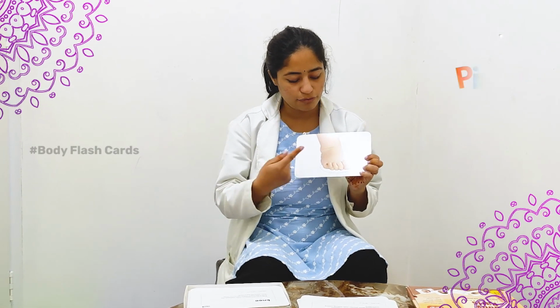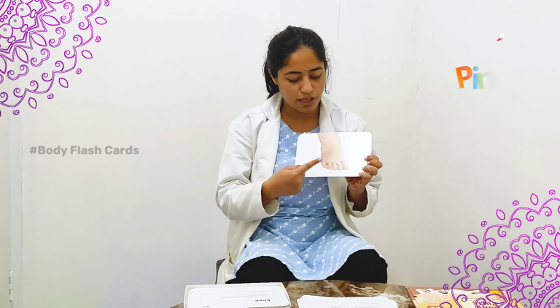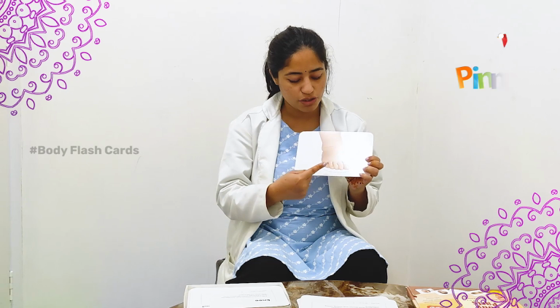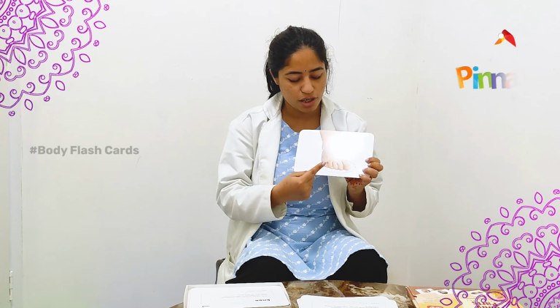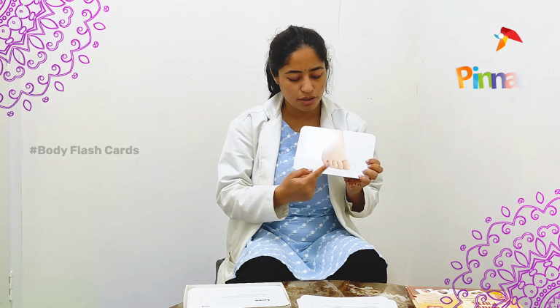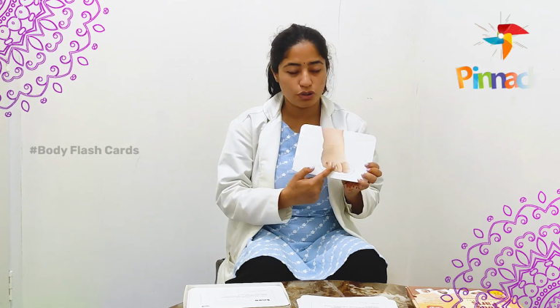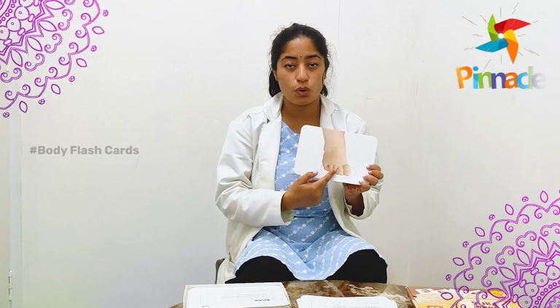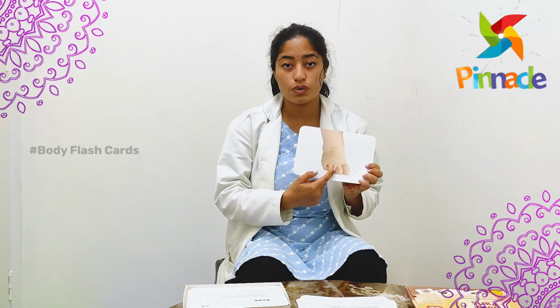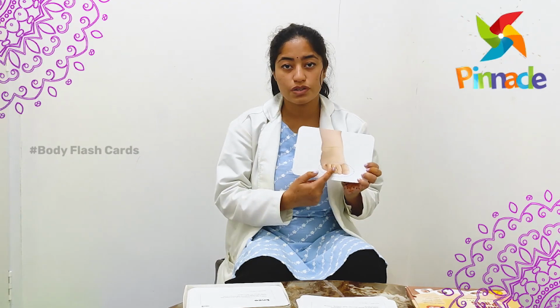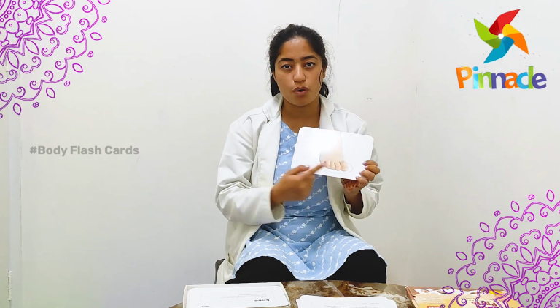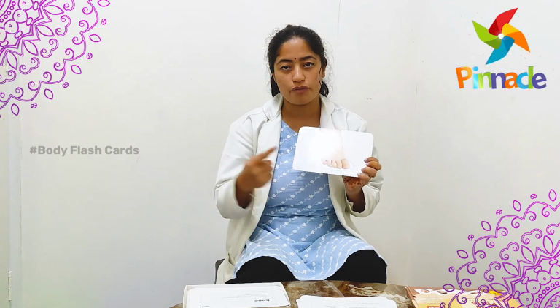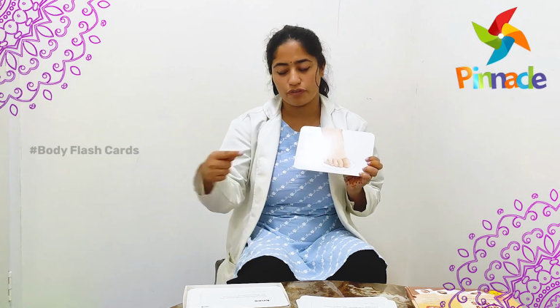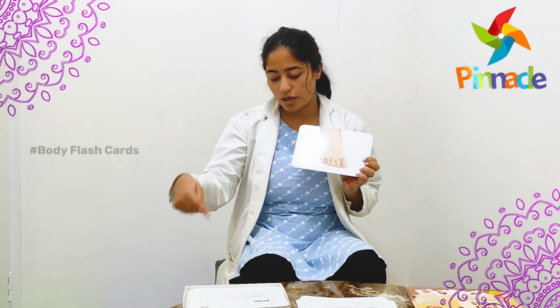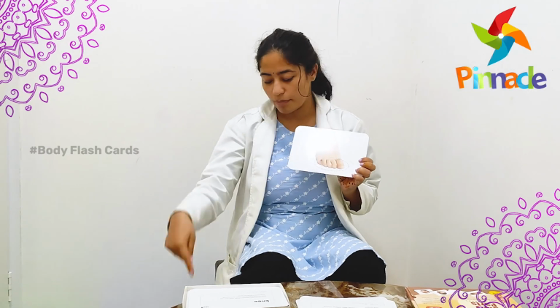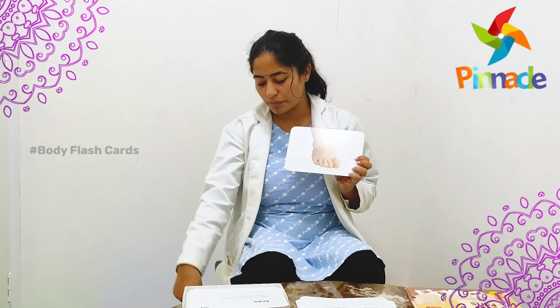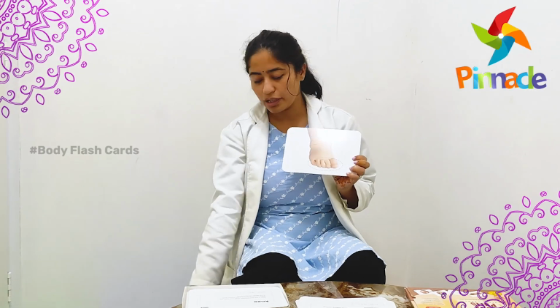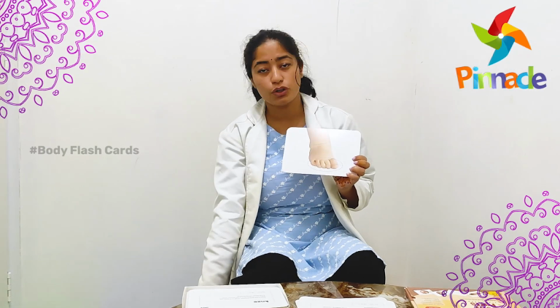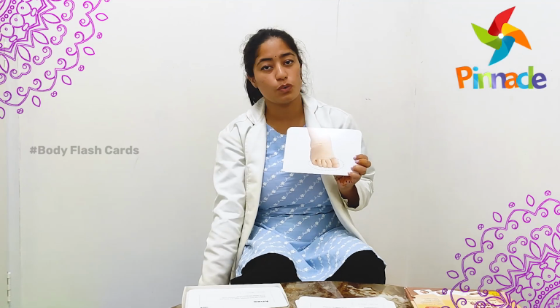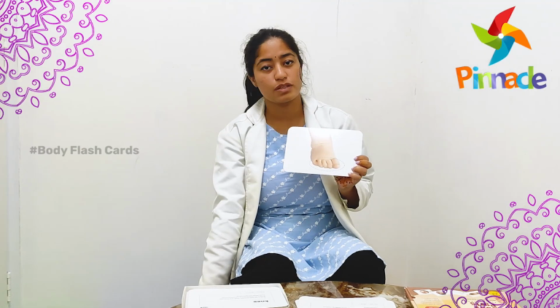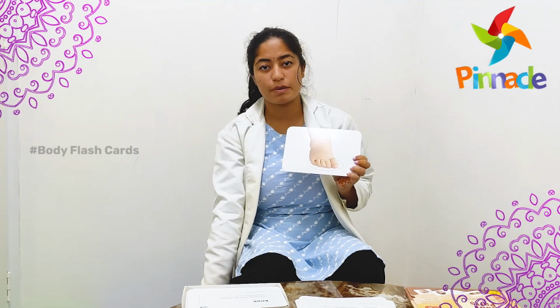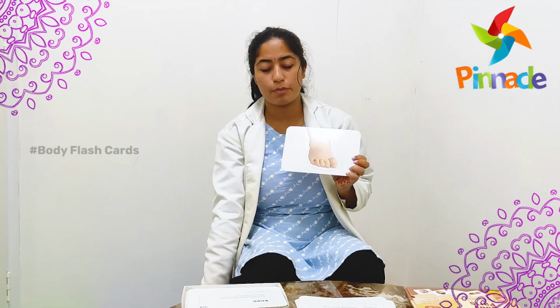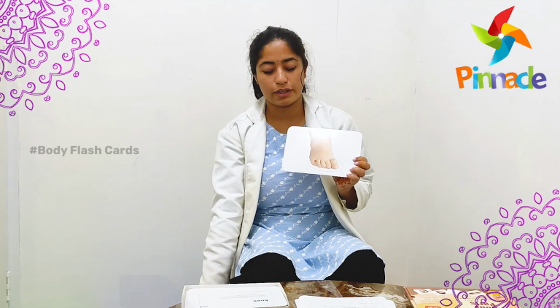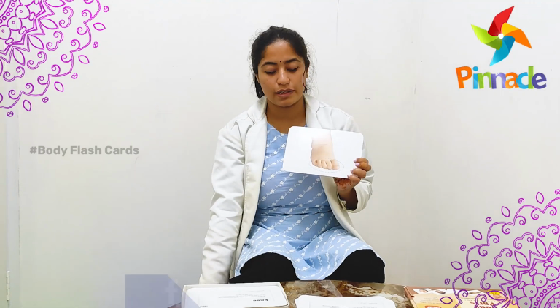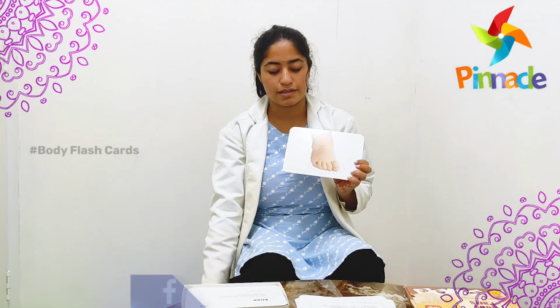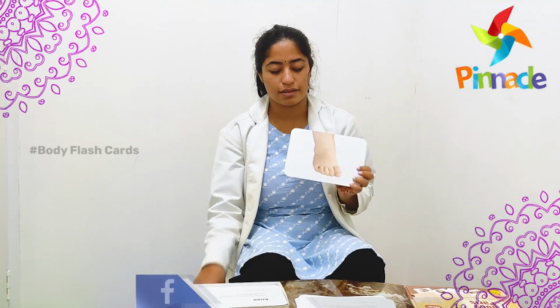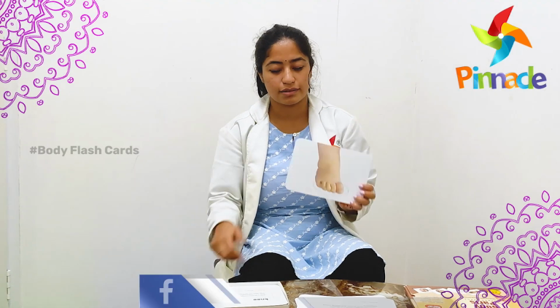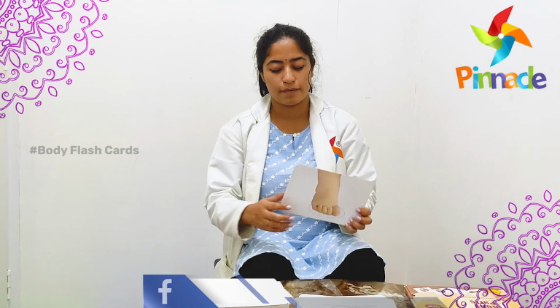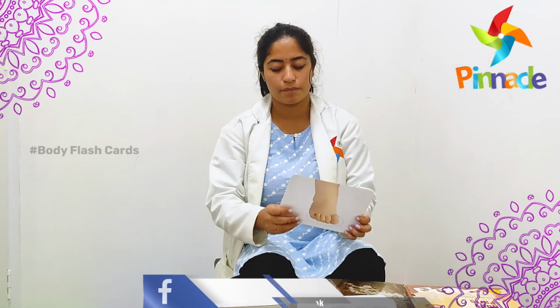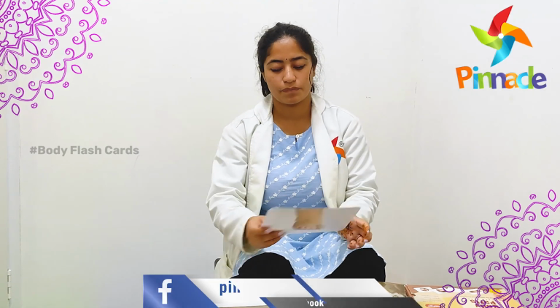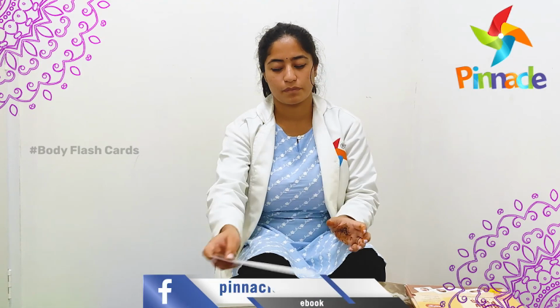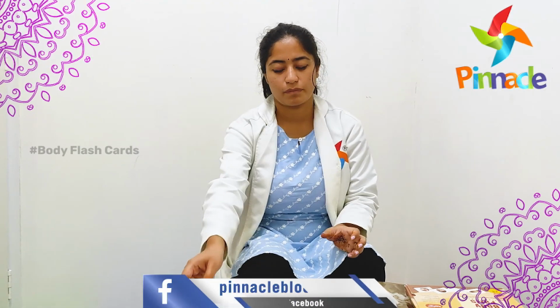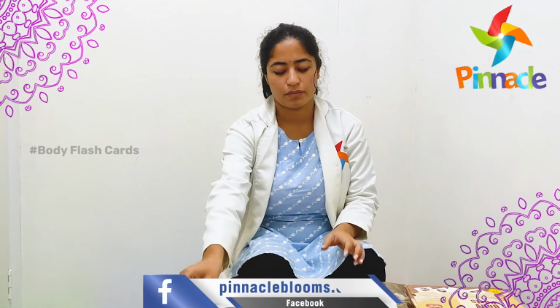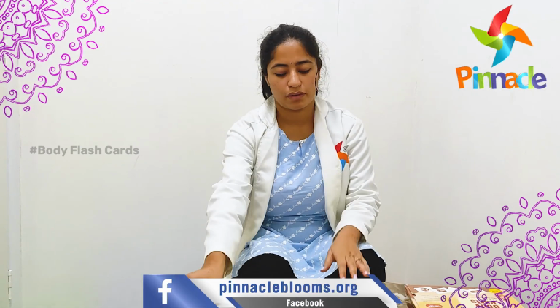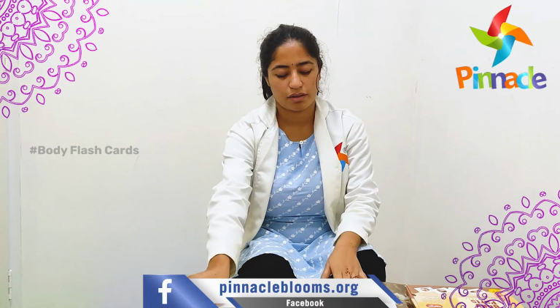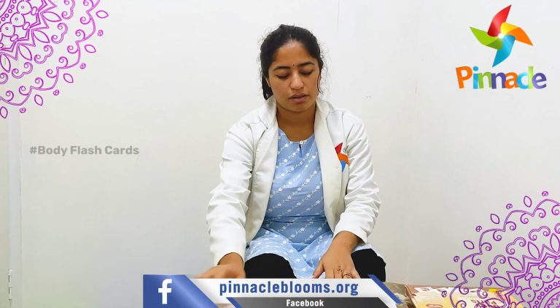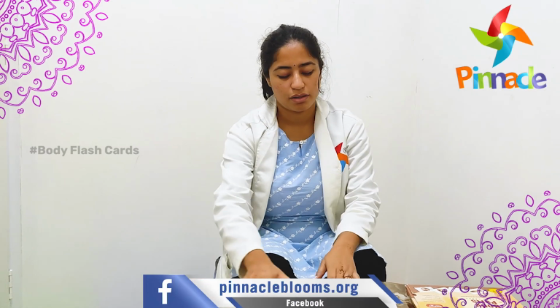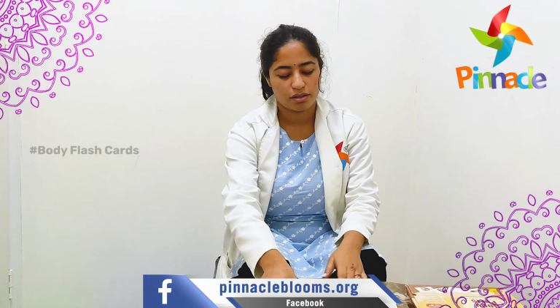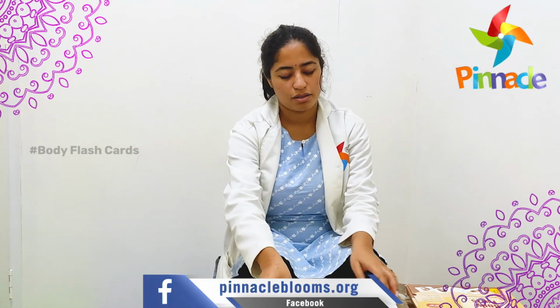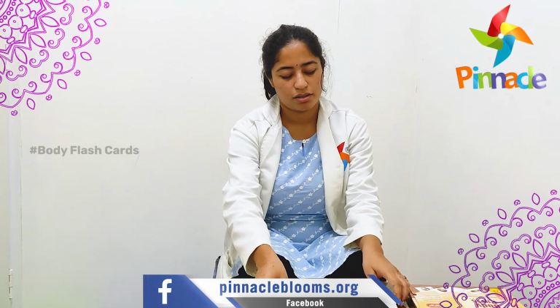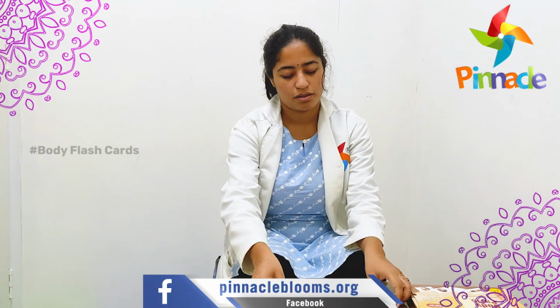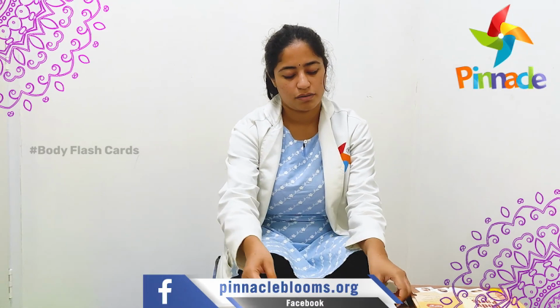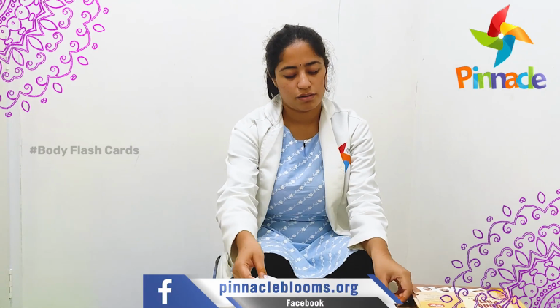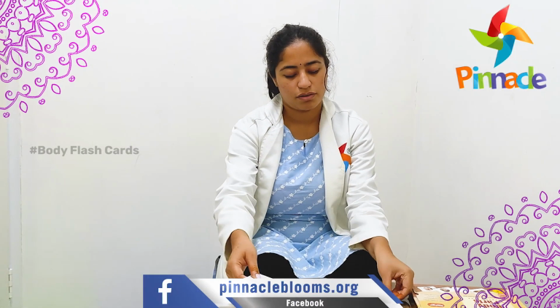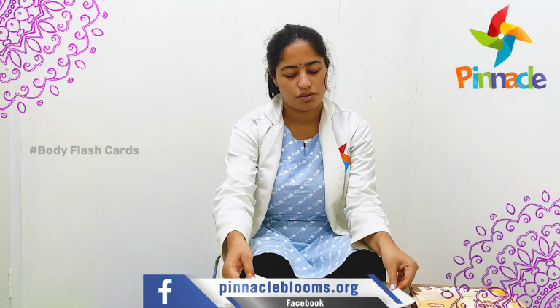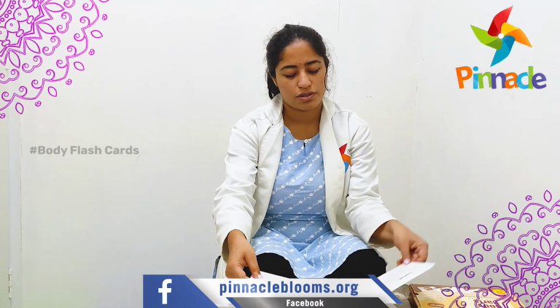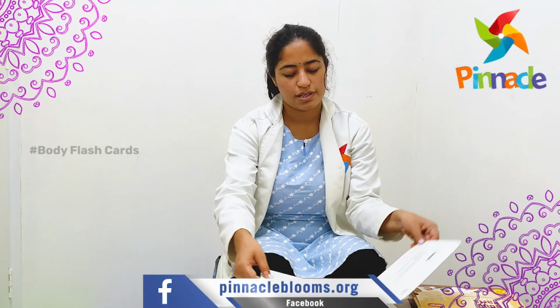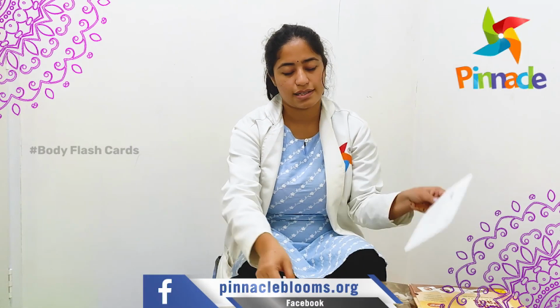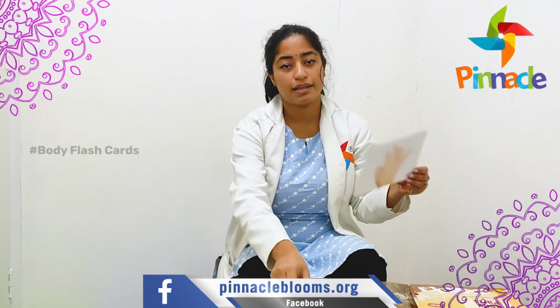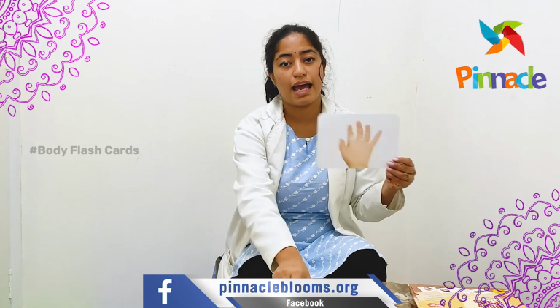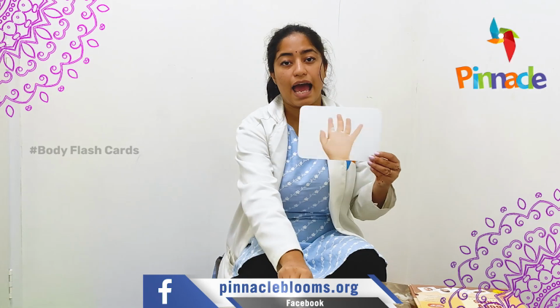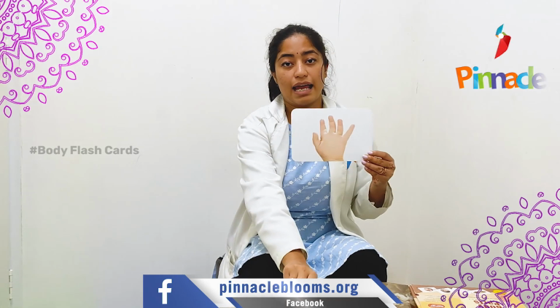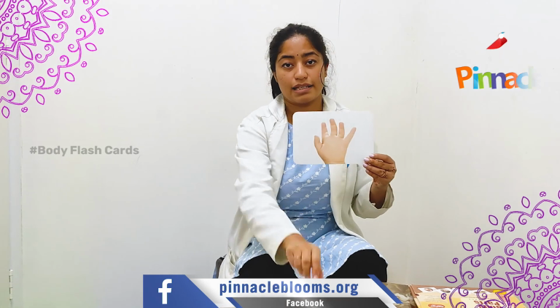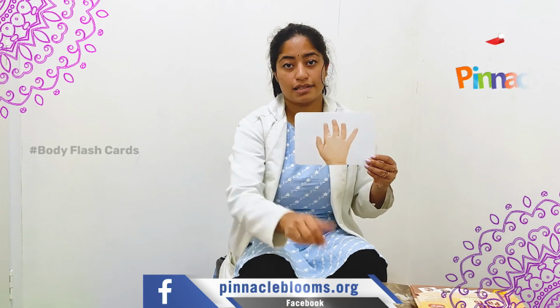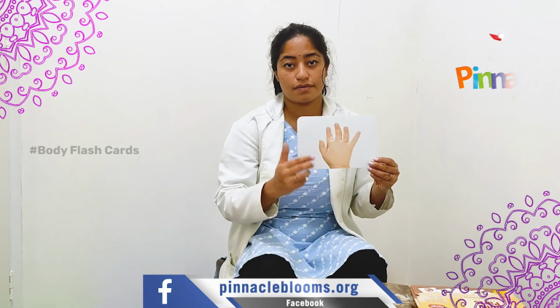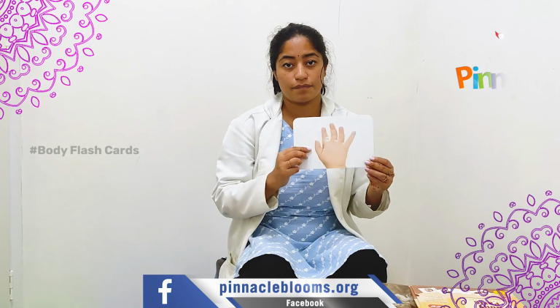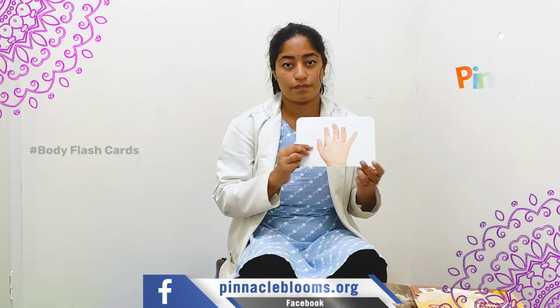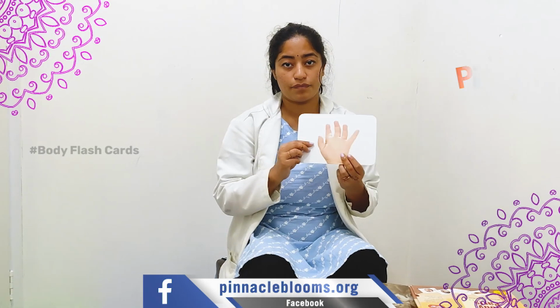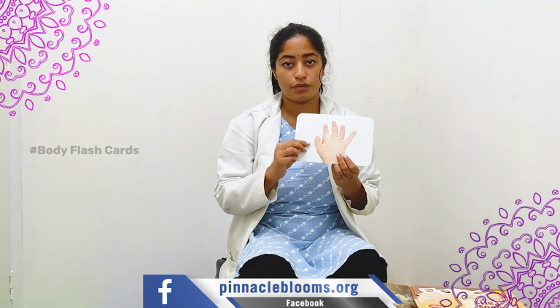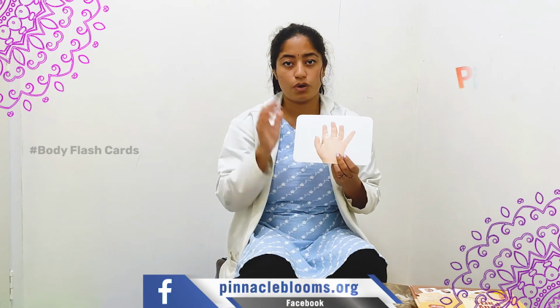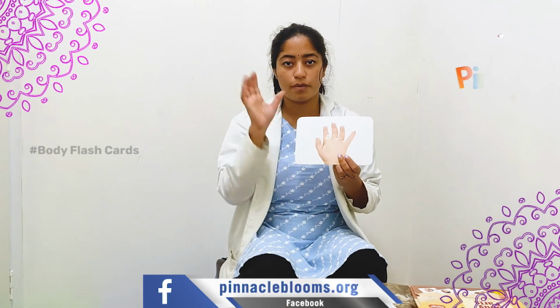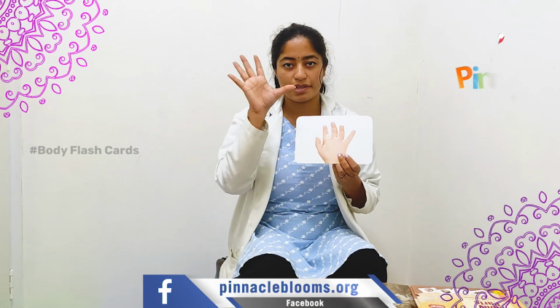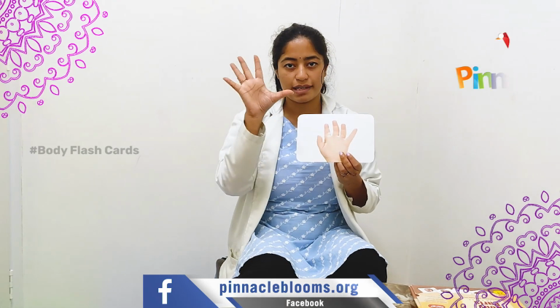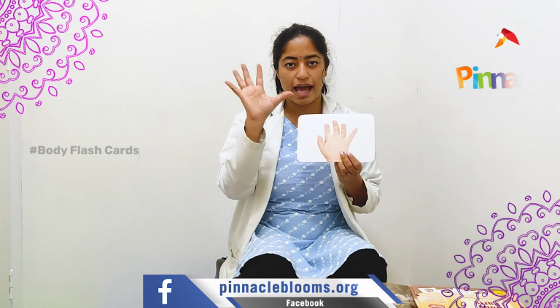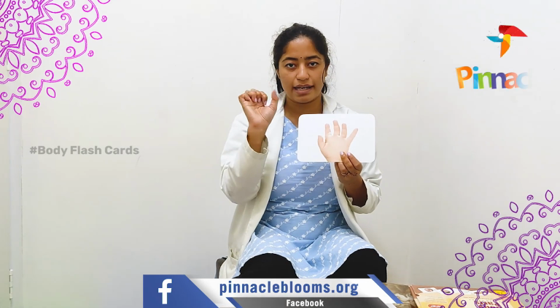Flashcard — toes — and then we can point to our toes. Like hand — we can show this hand.